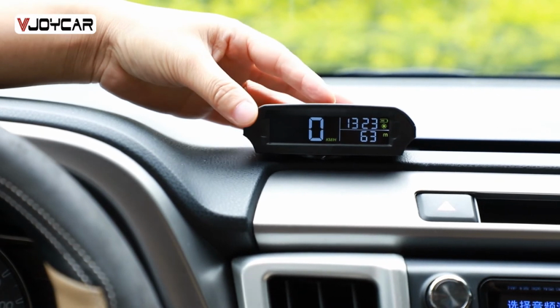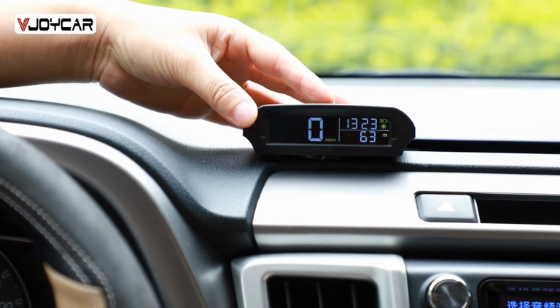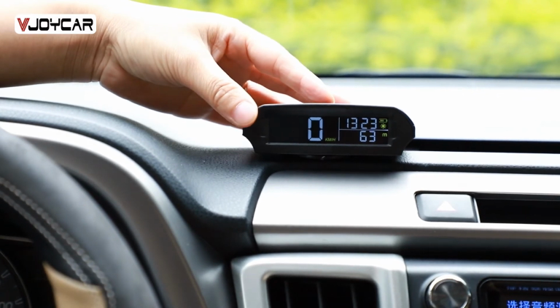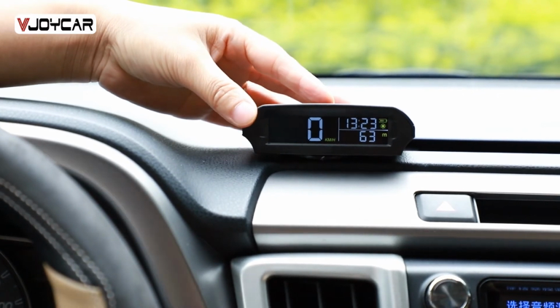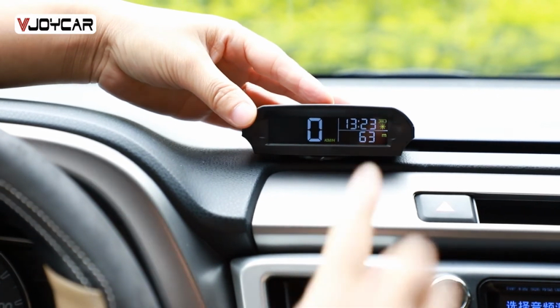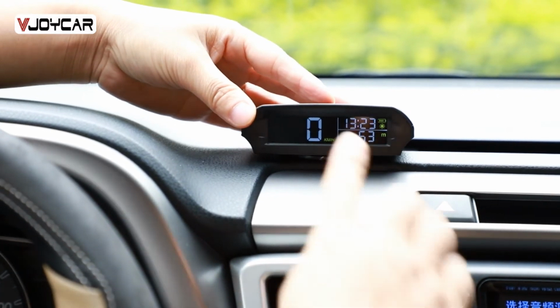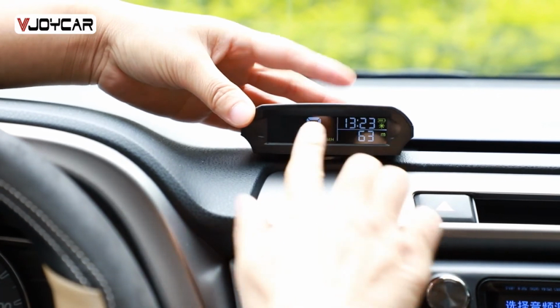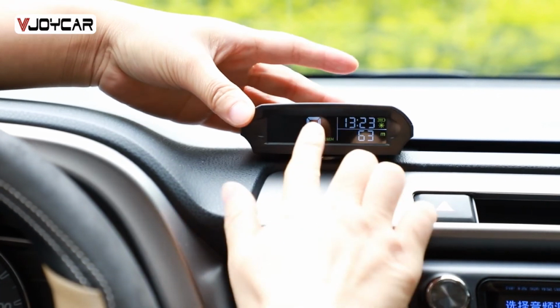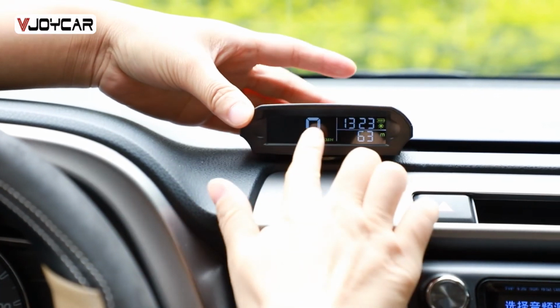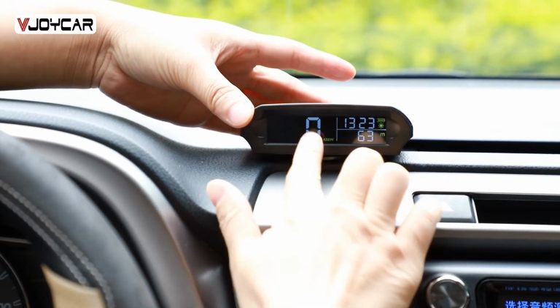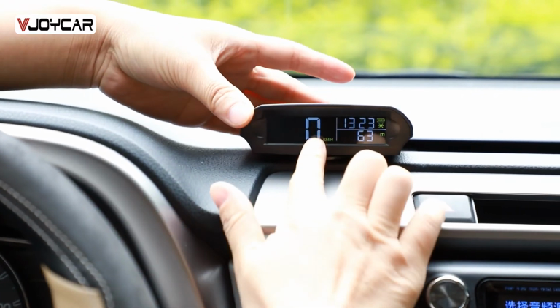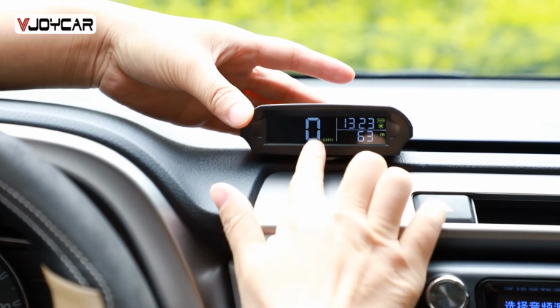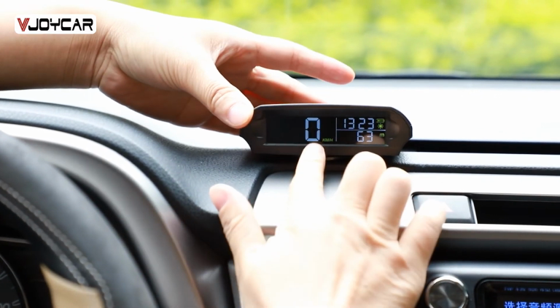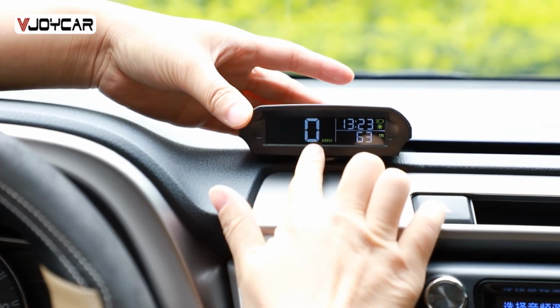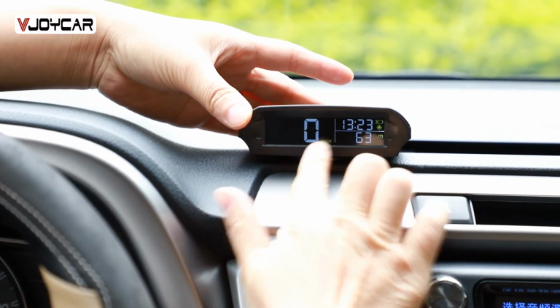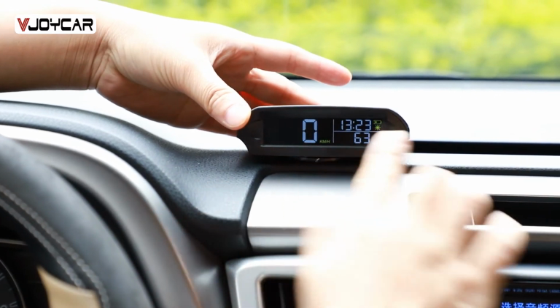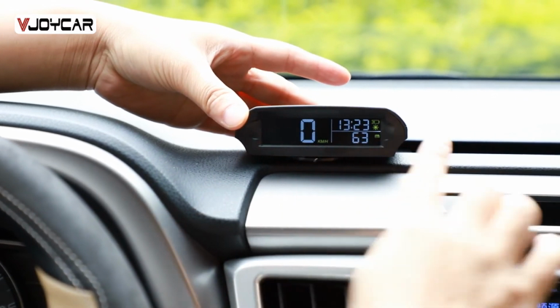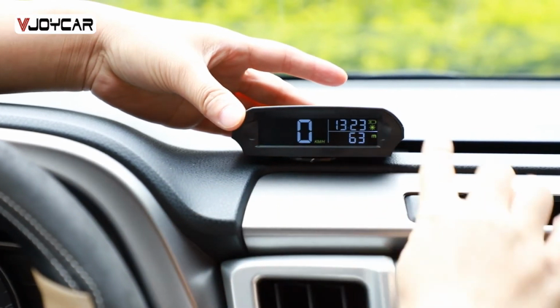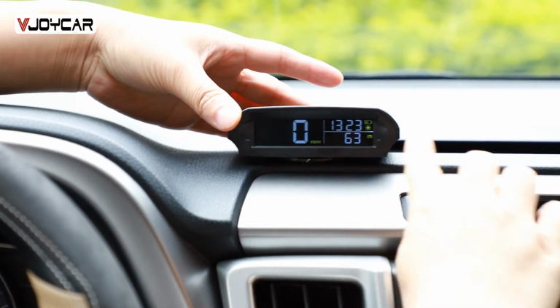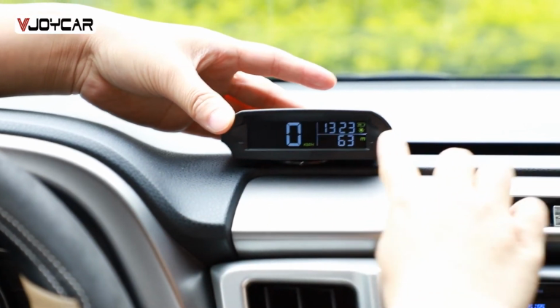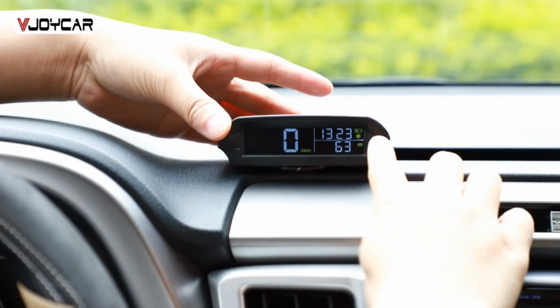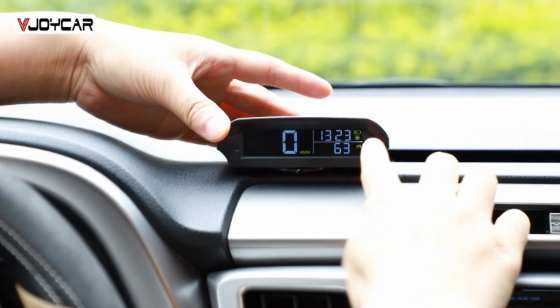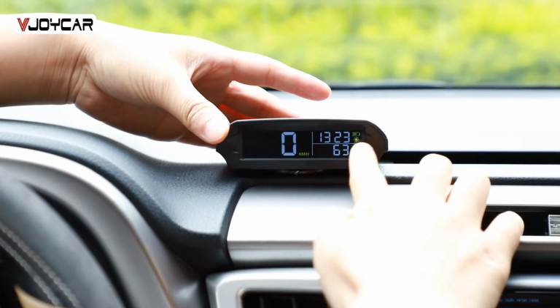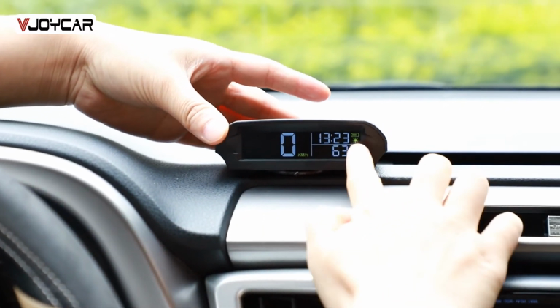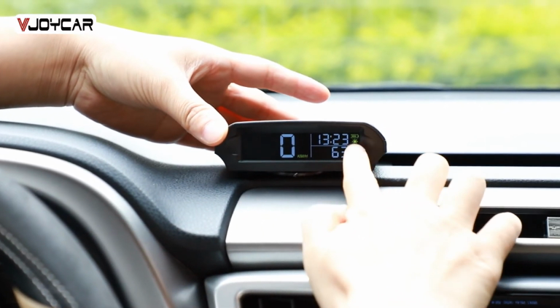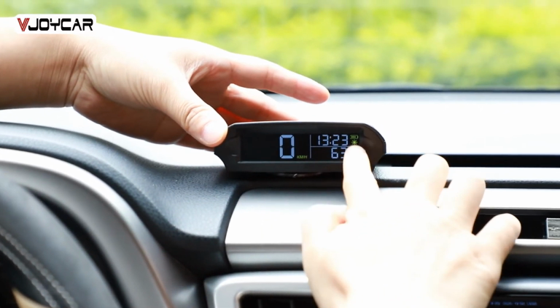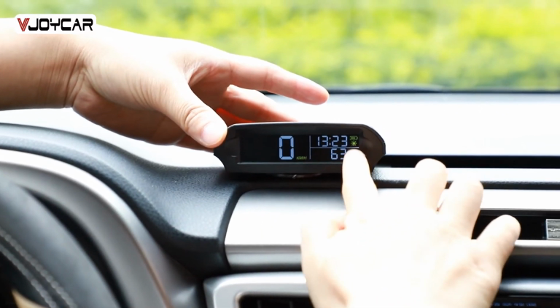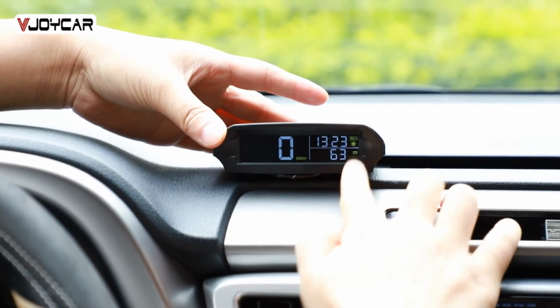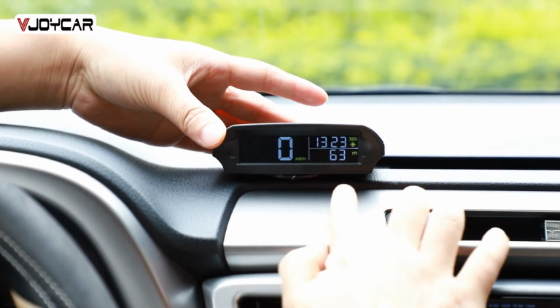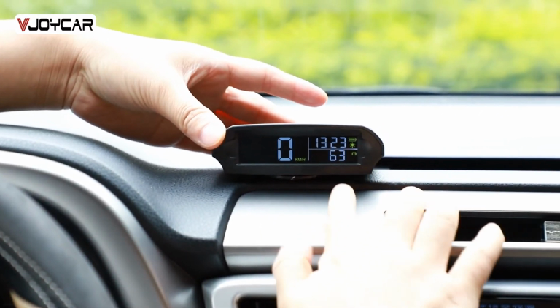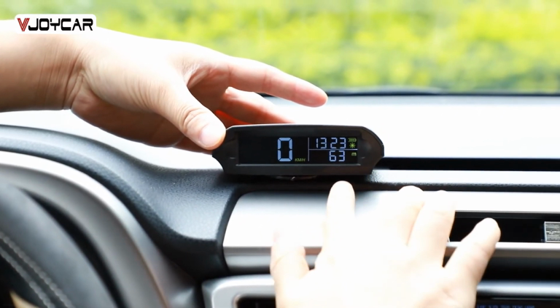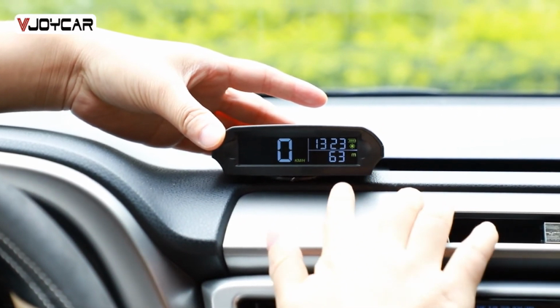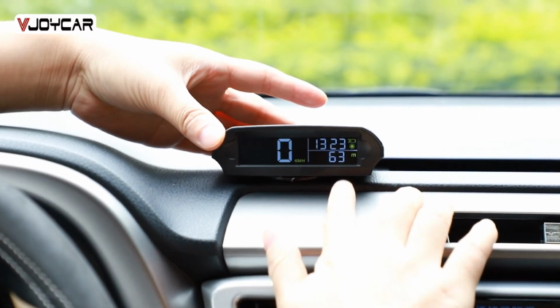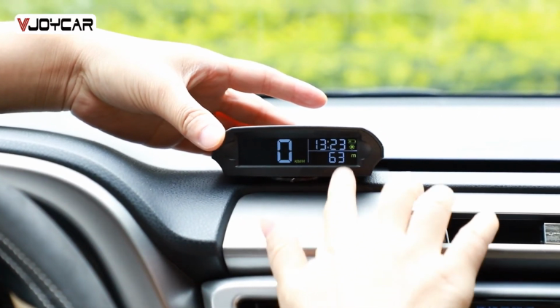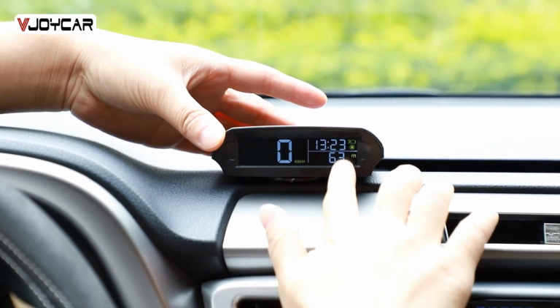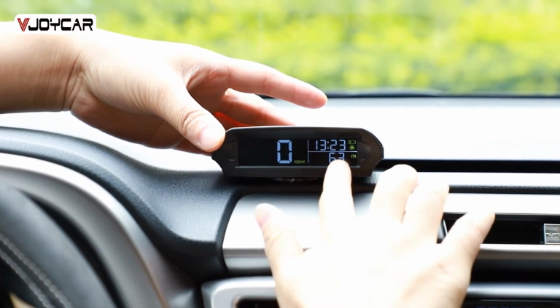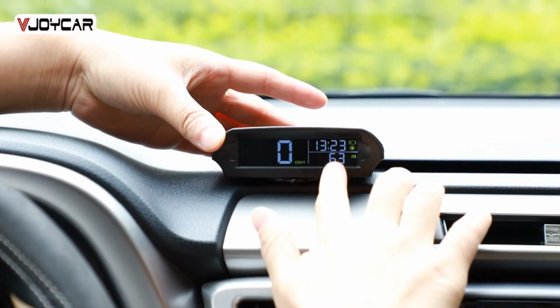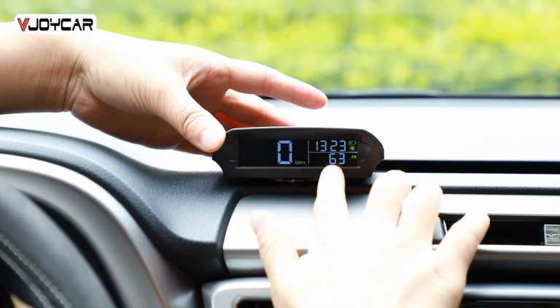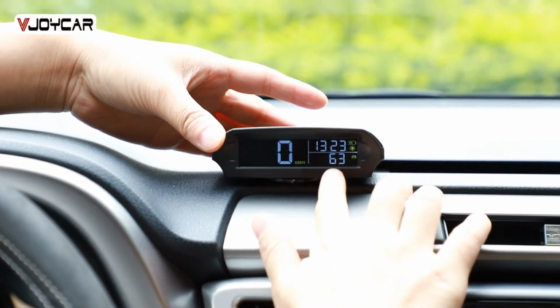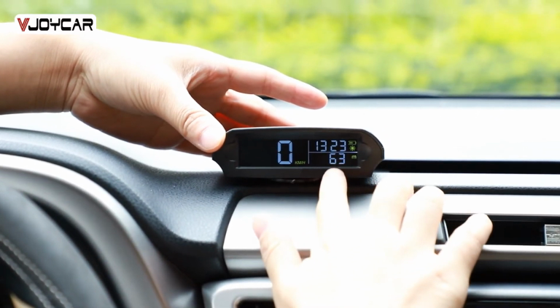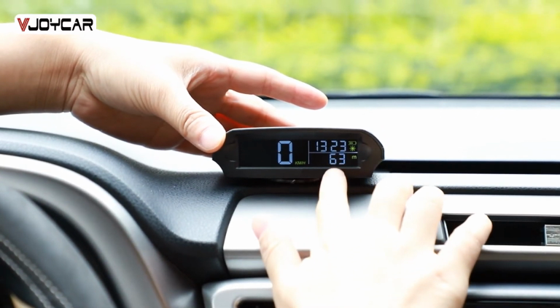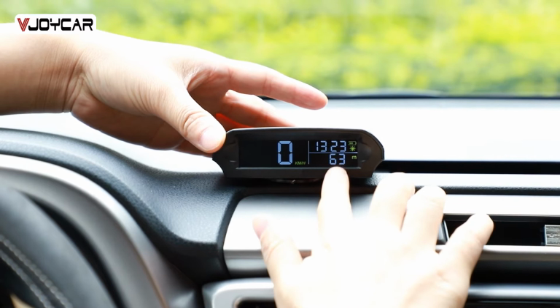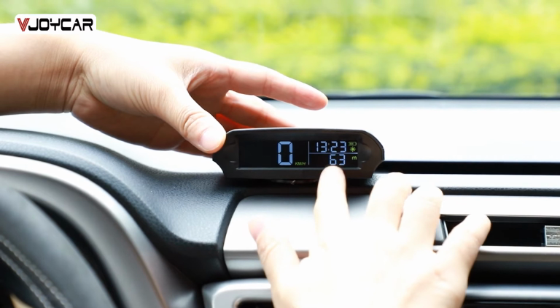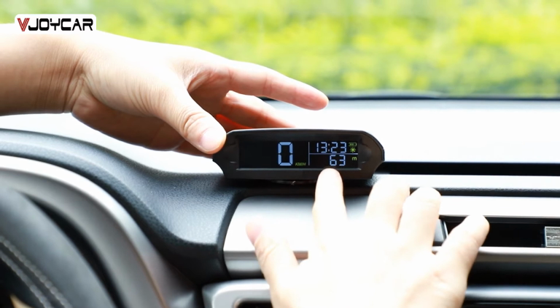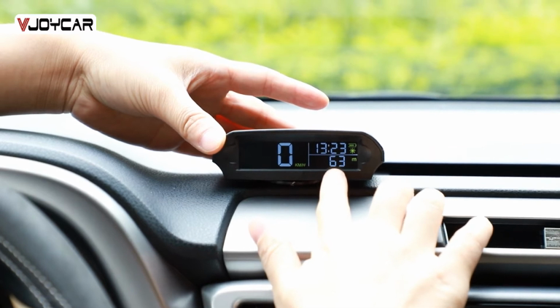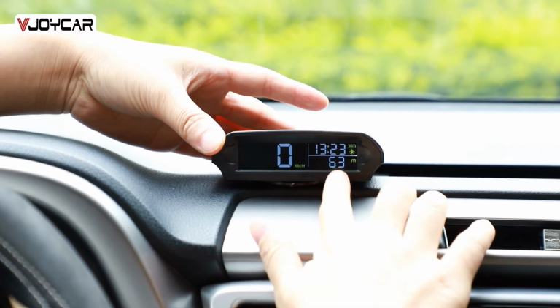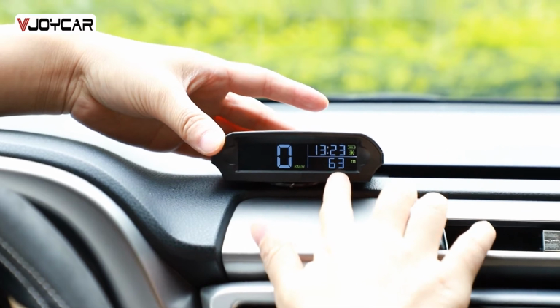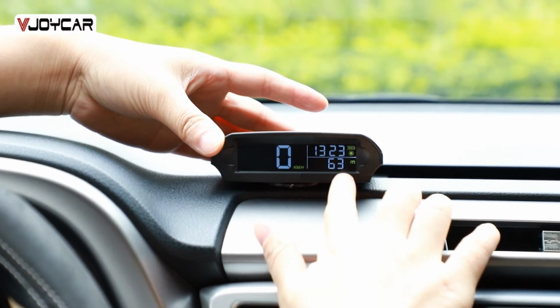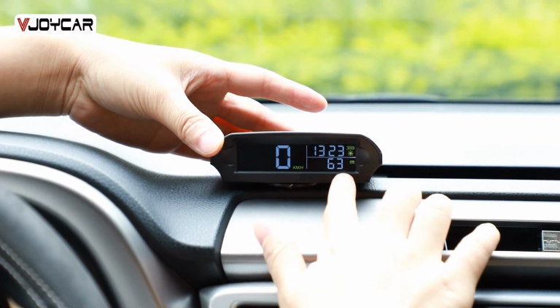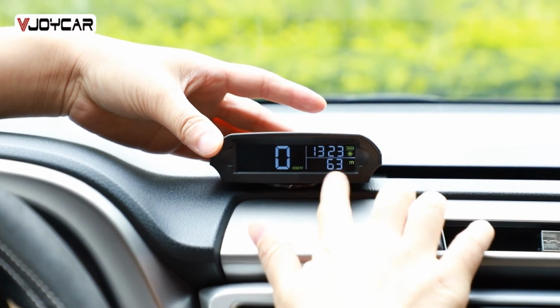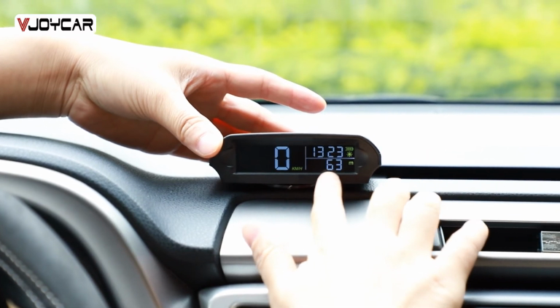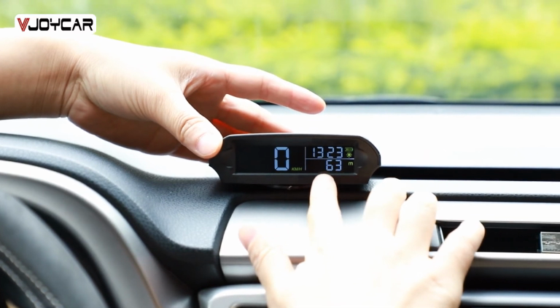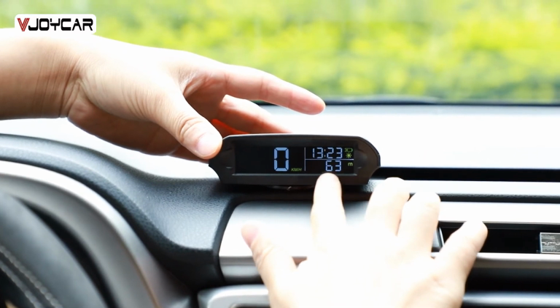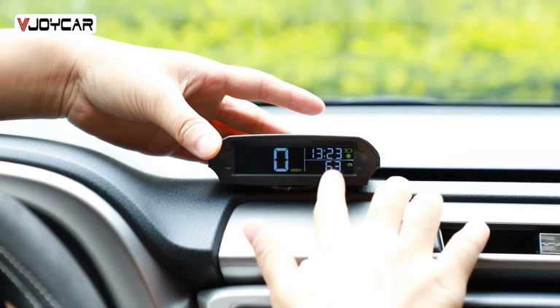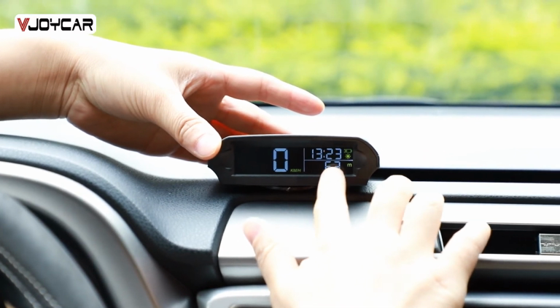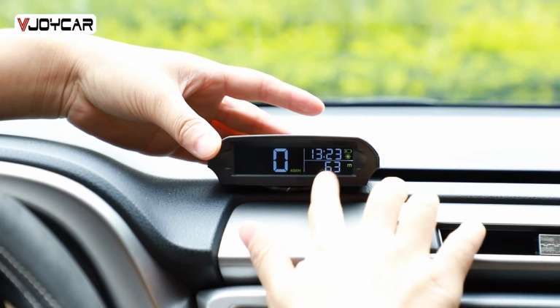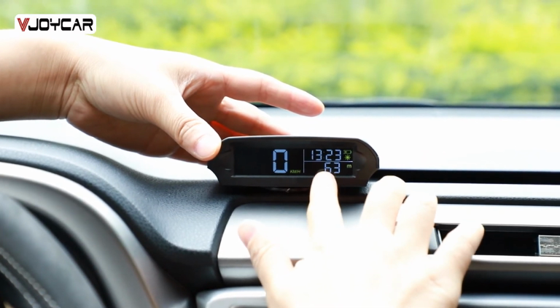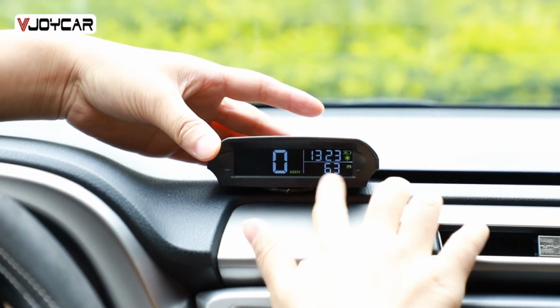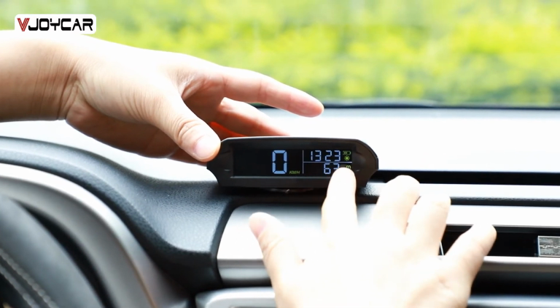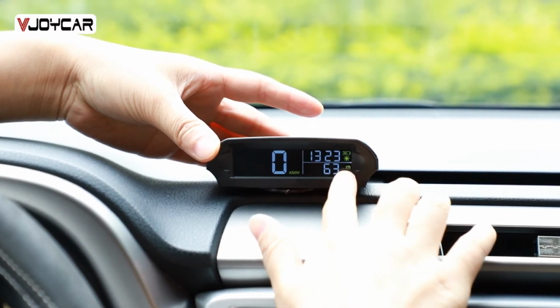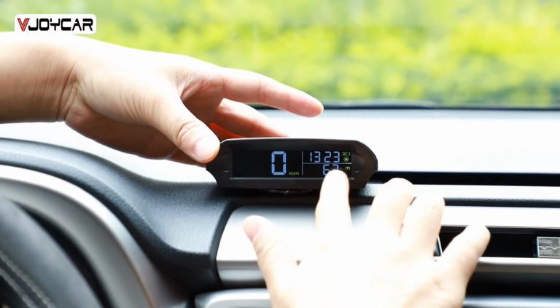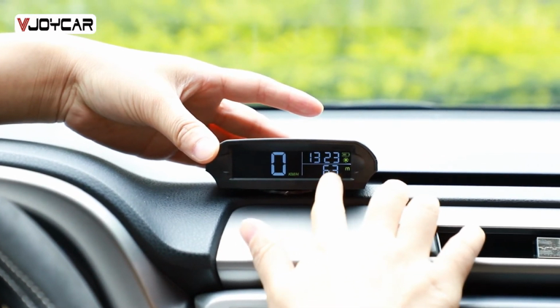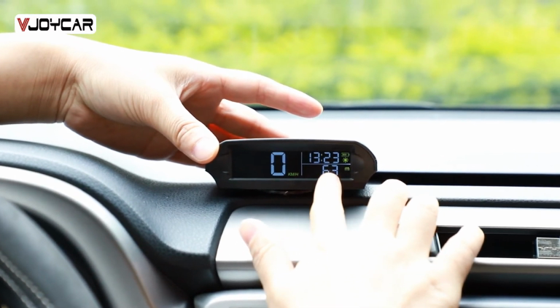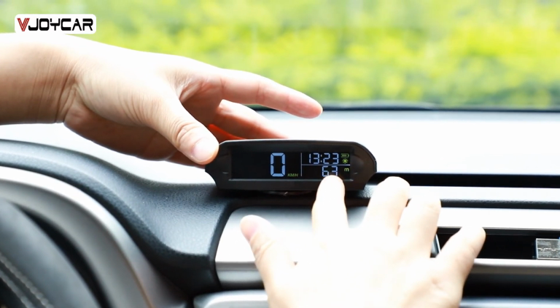This is the speed, timer clock, altitude or temperature switch.